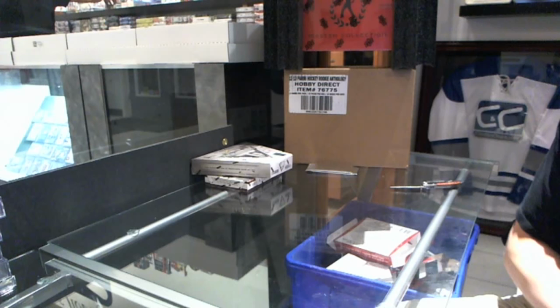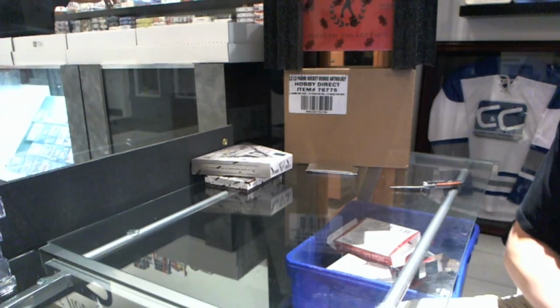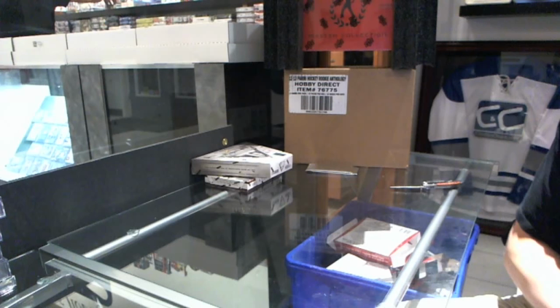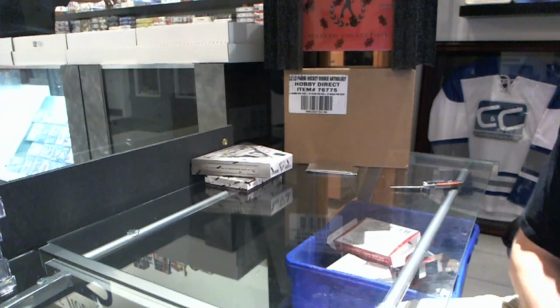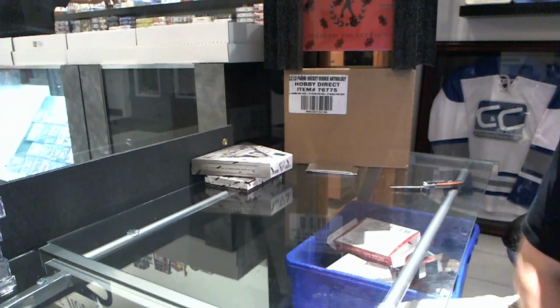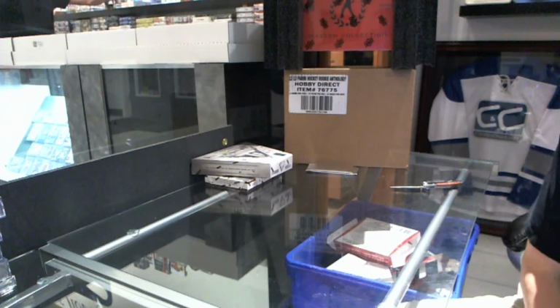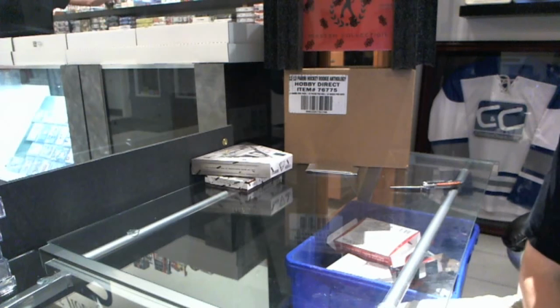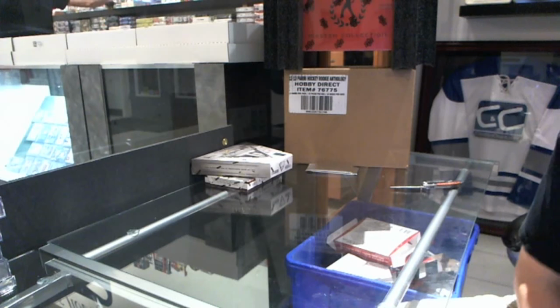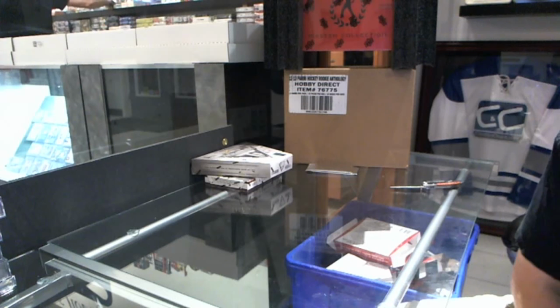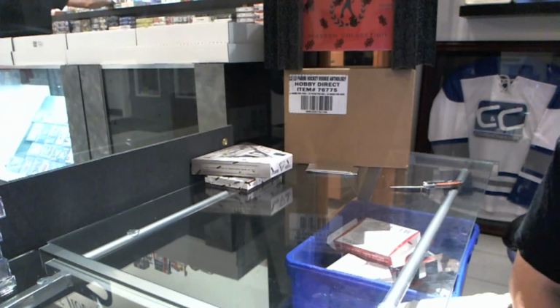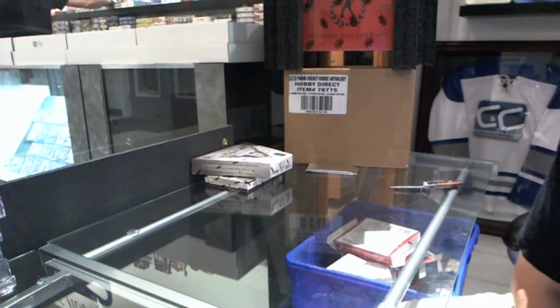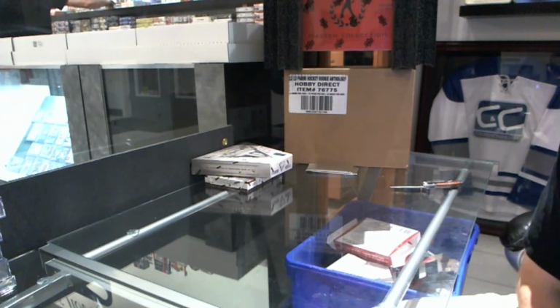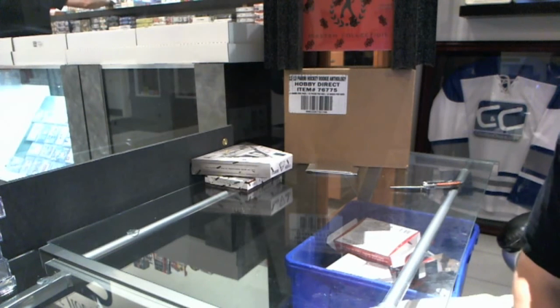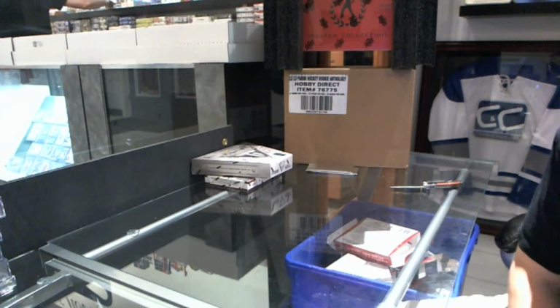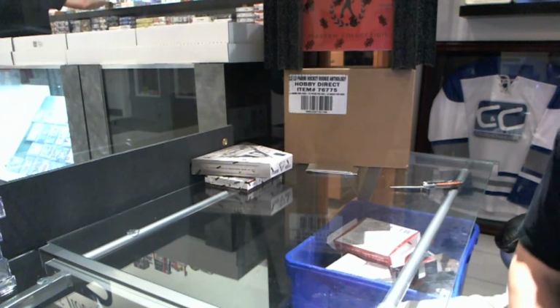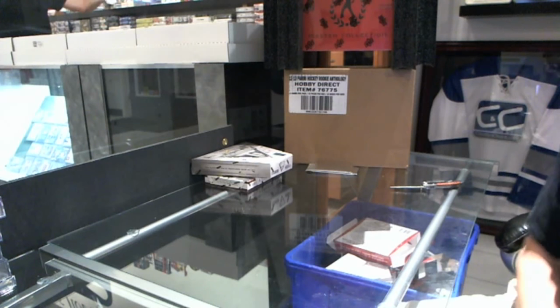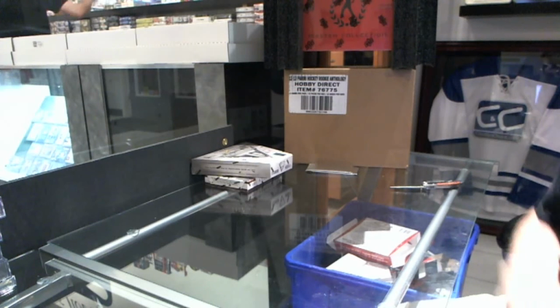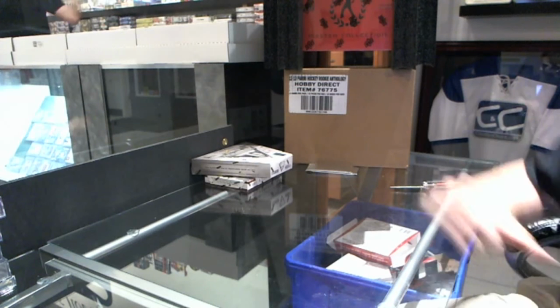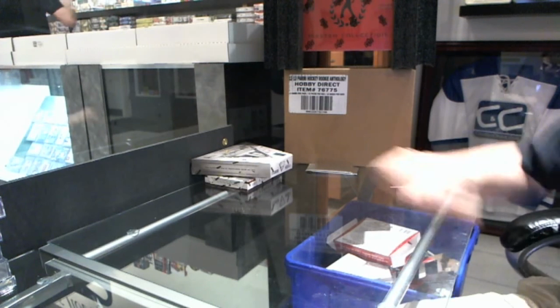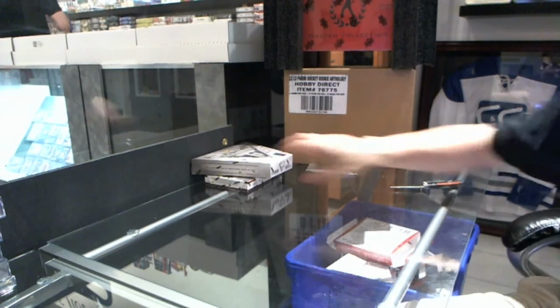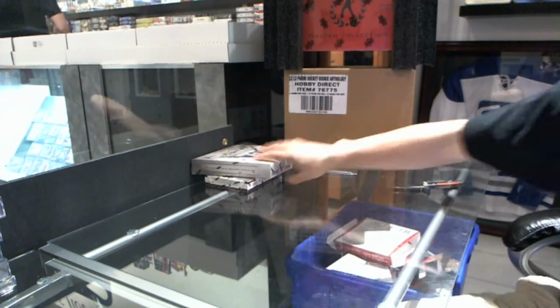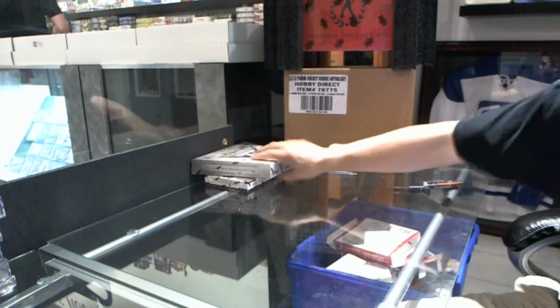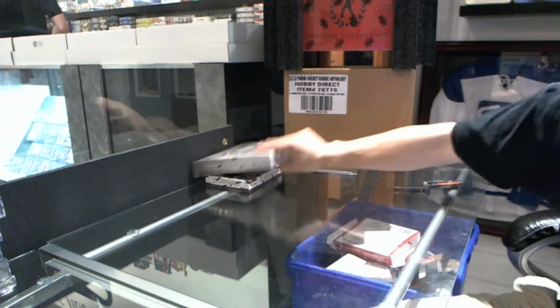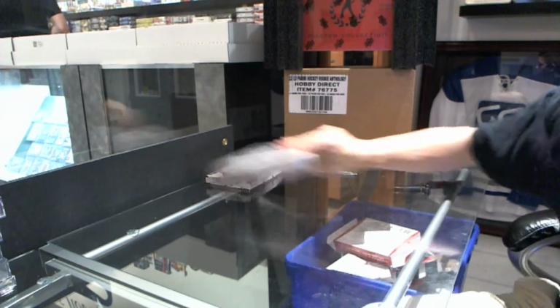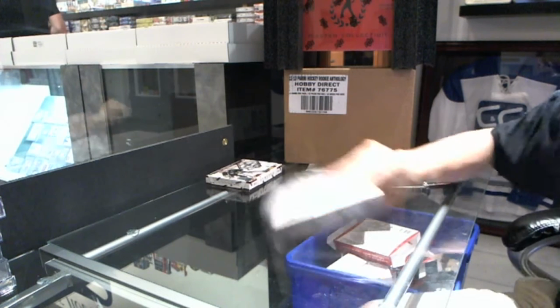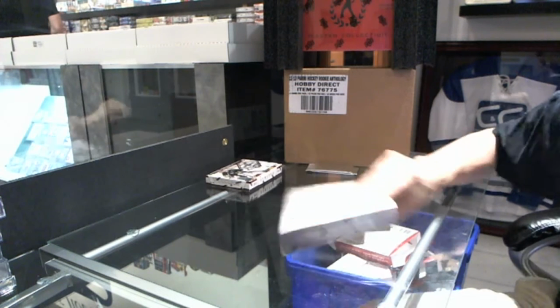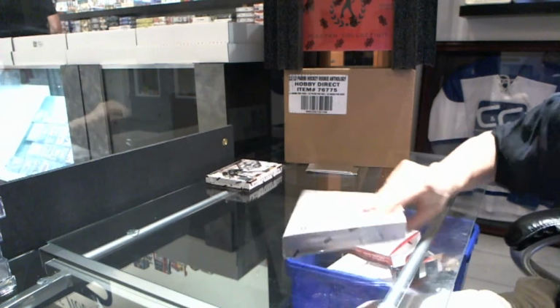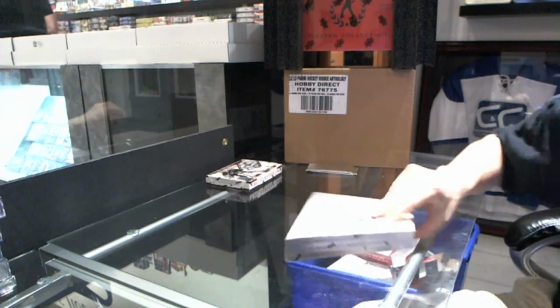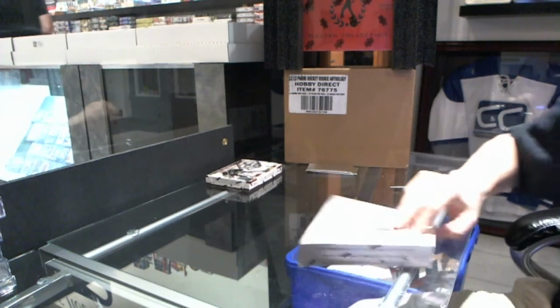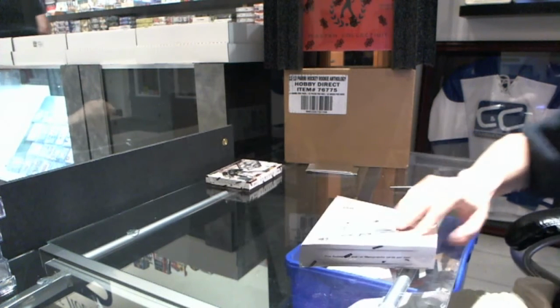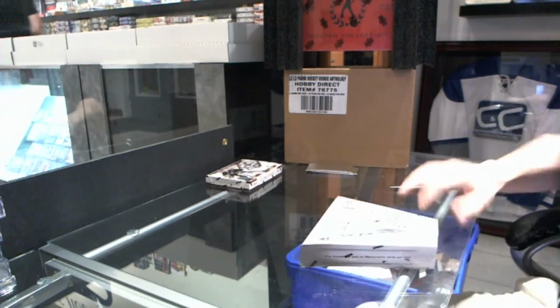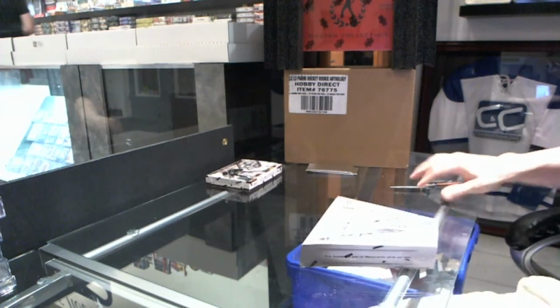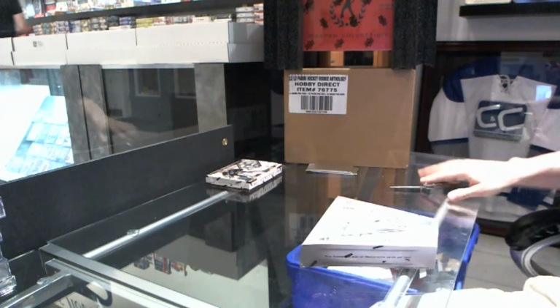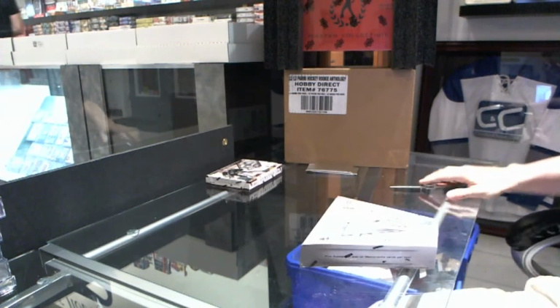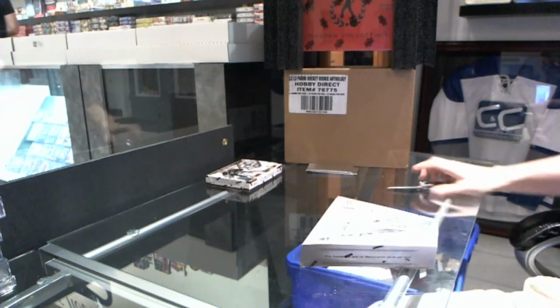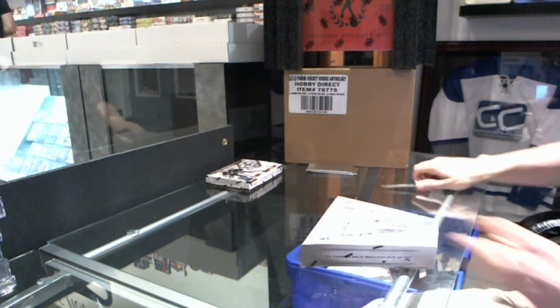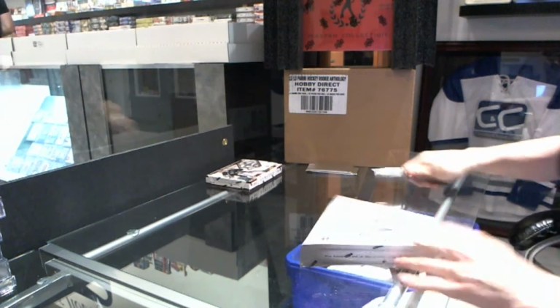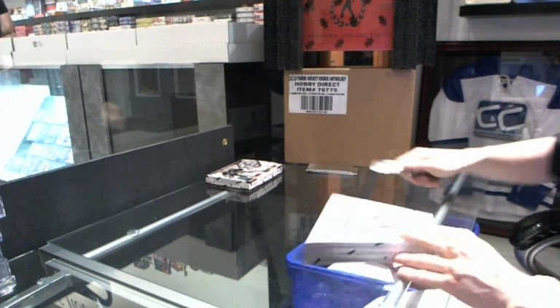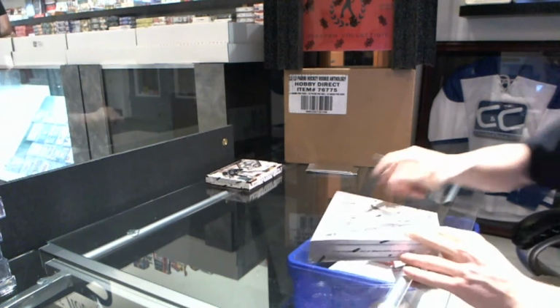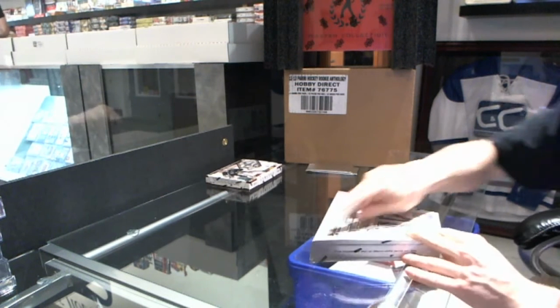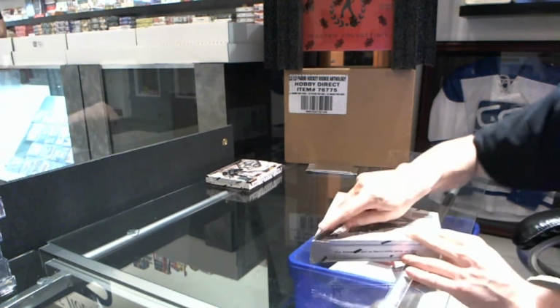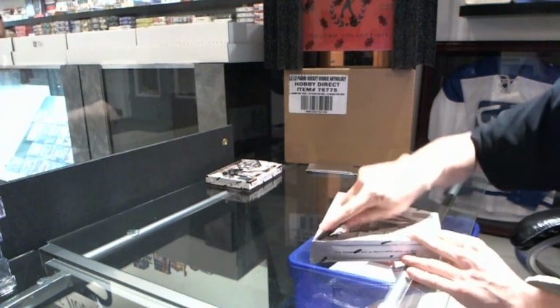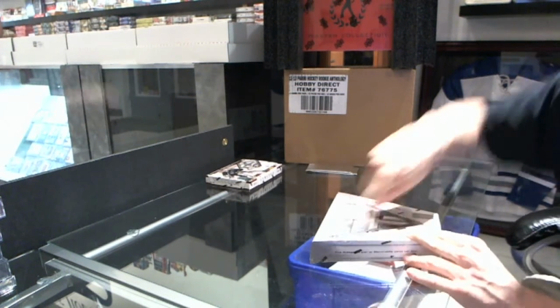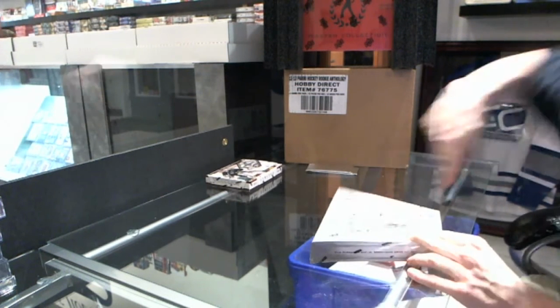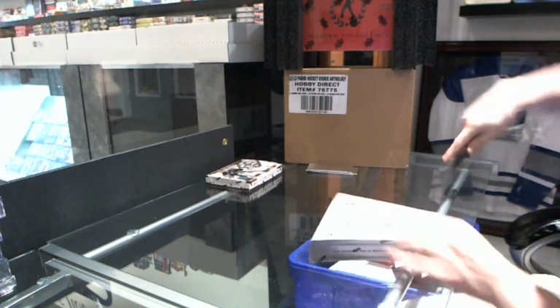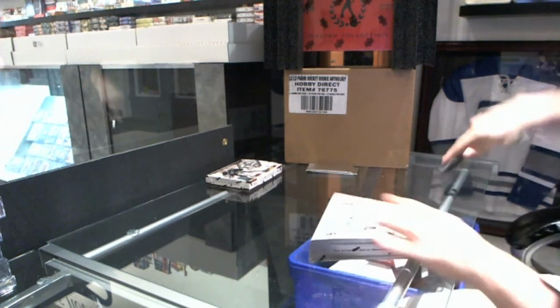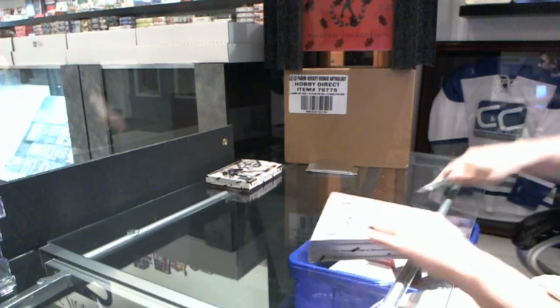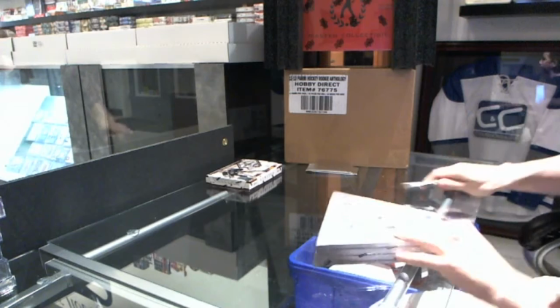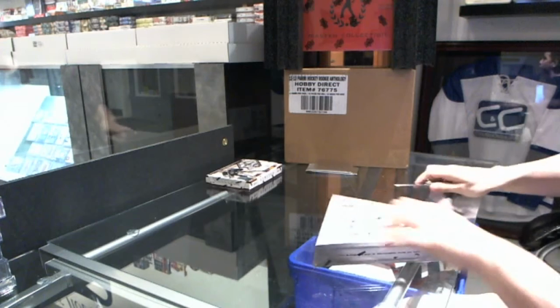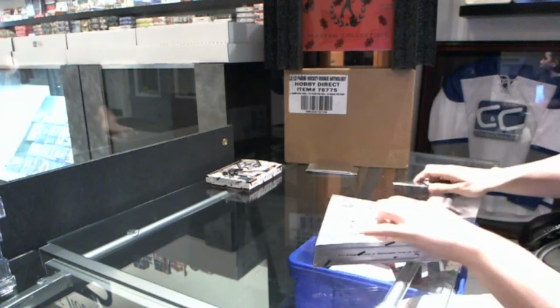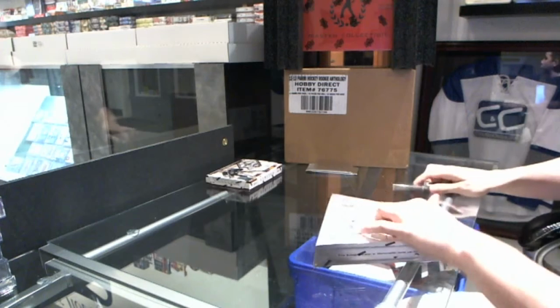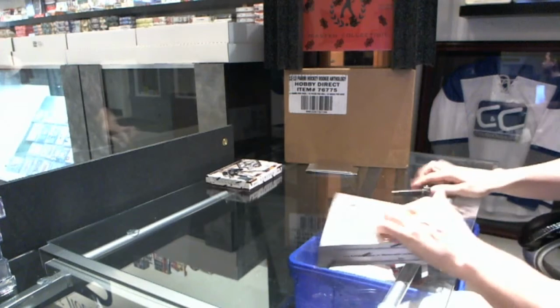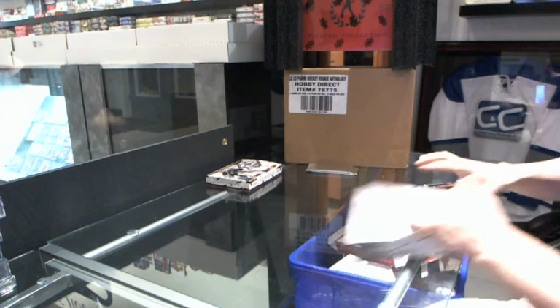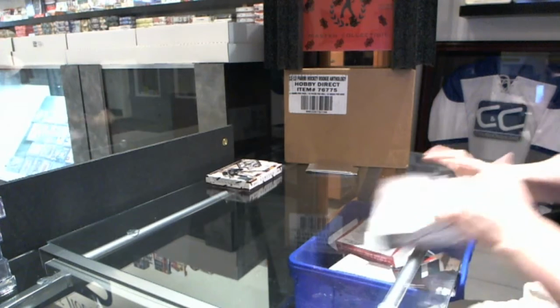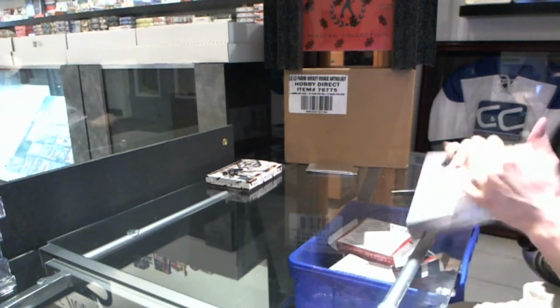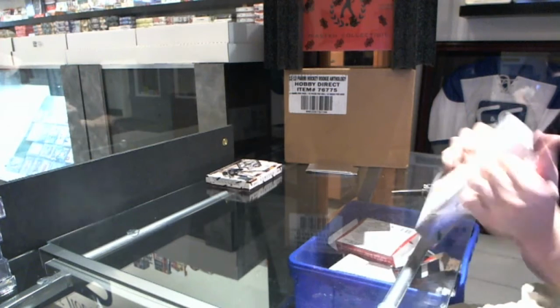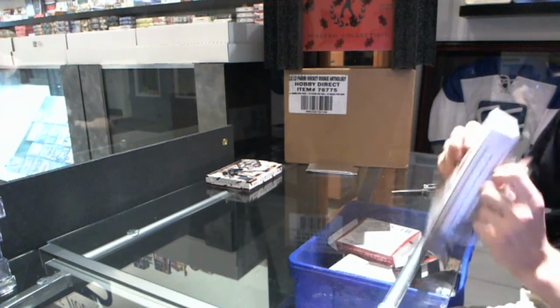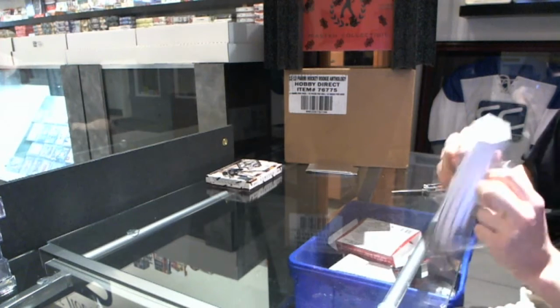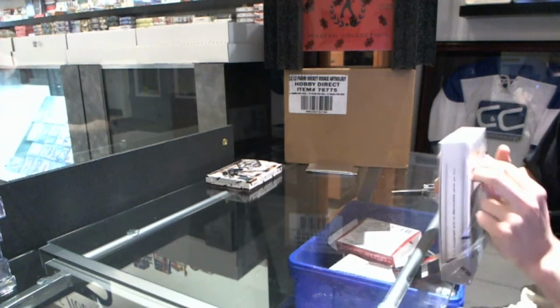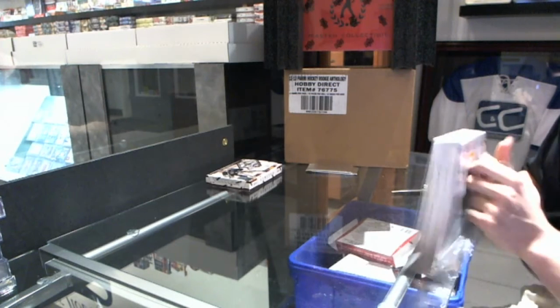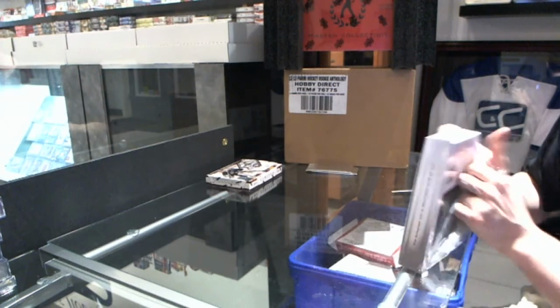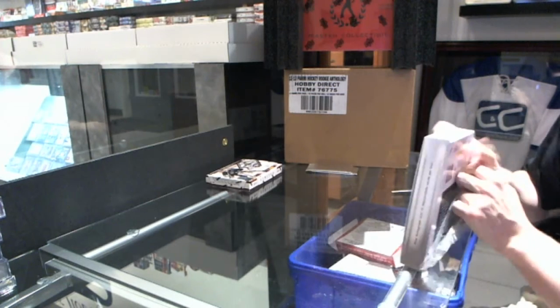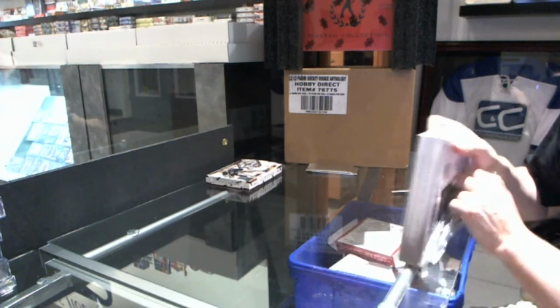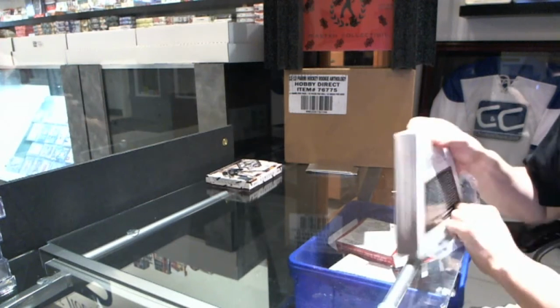Here we go, we're rocking out two boxes for E-Dogan: 111-12 Panadian Titanium and 112-13 Panadian Limited.